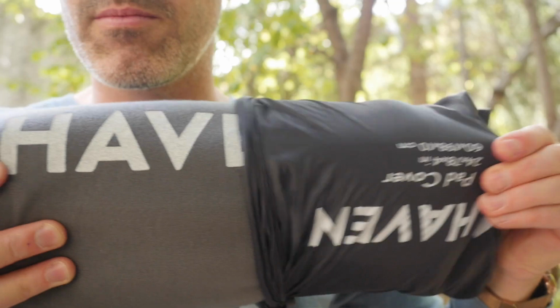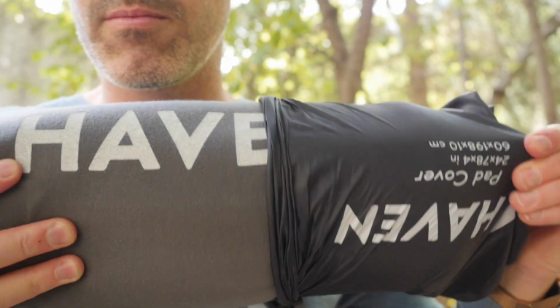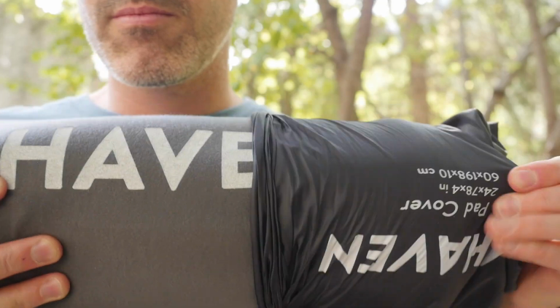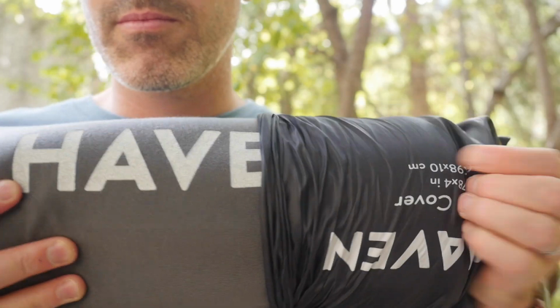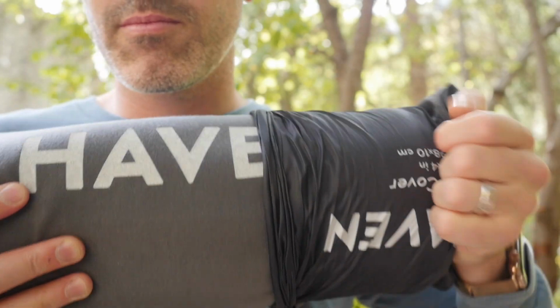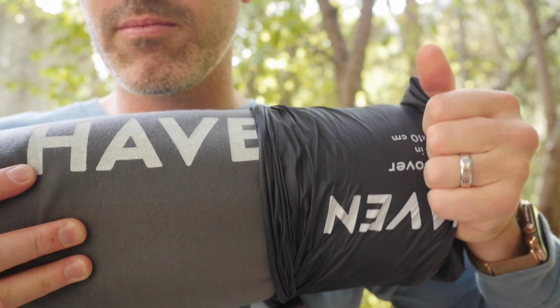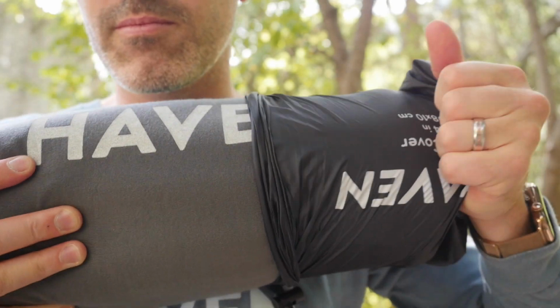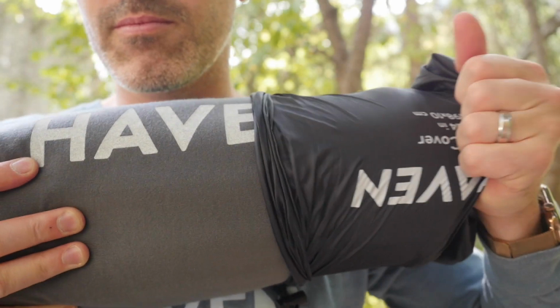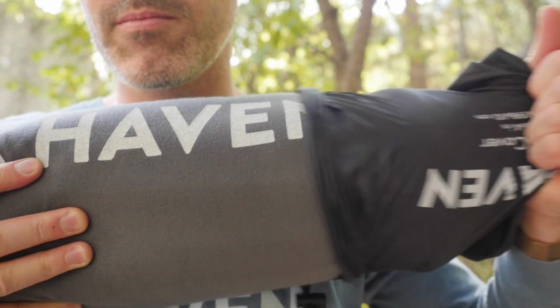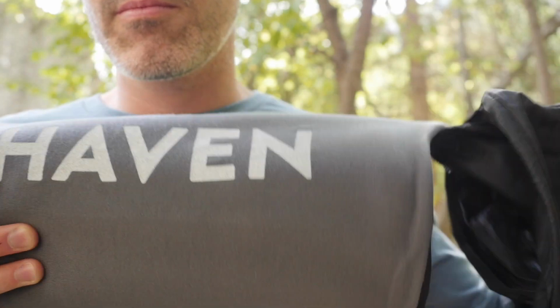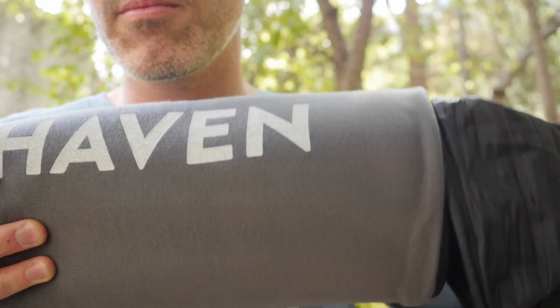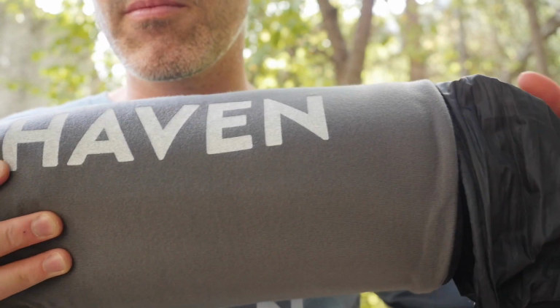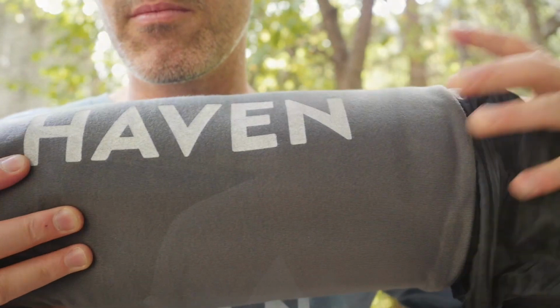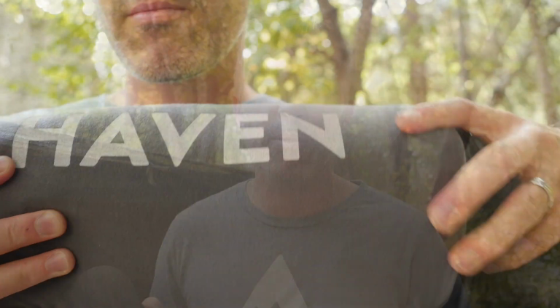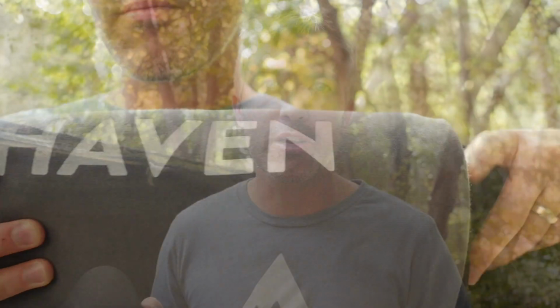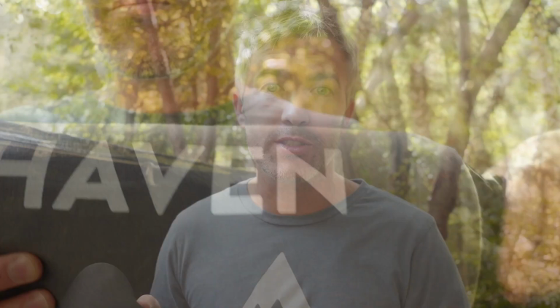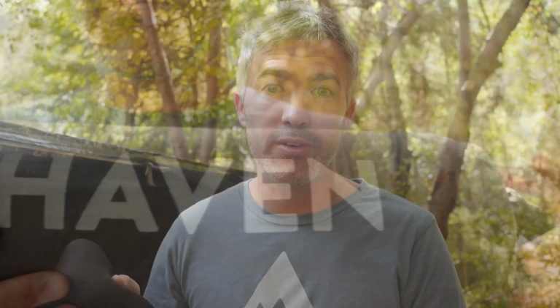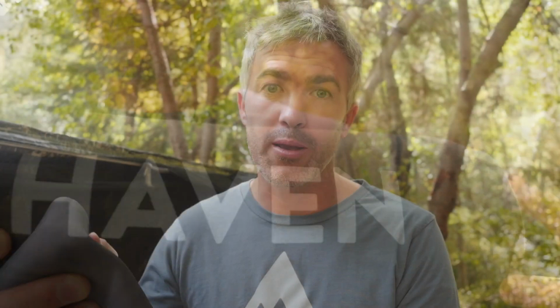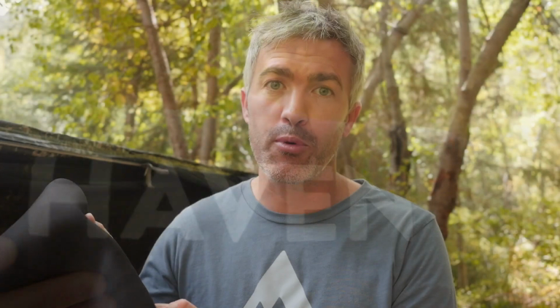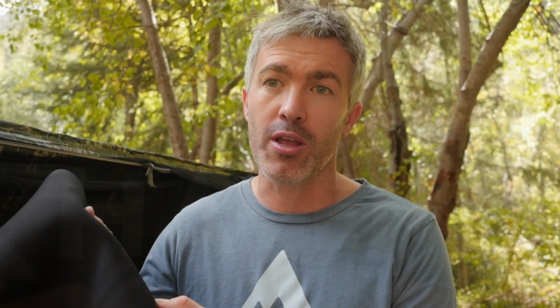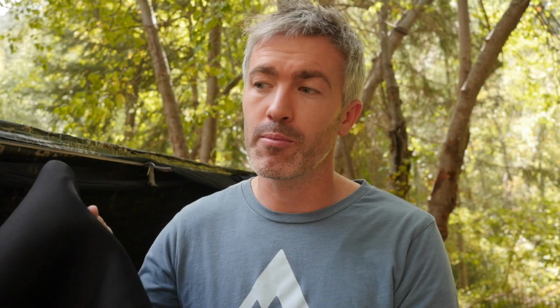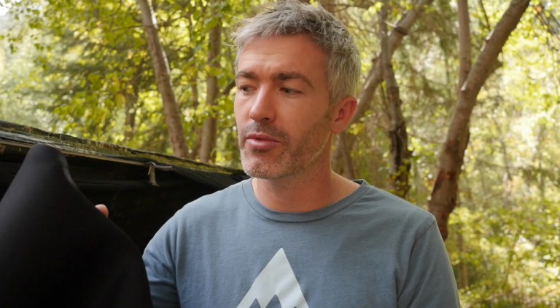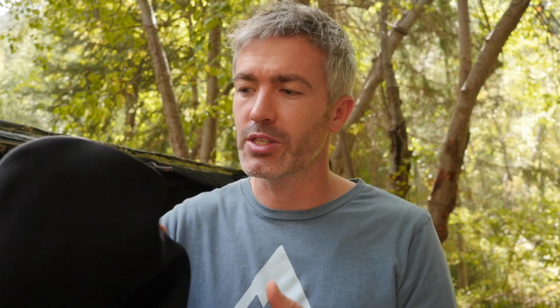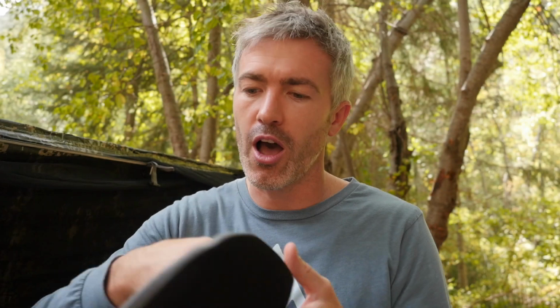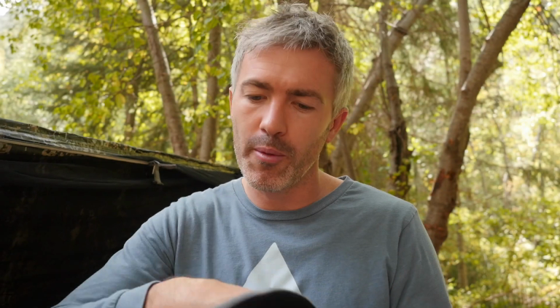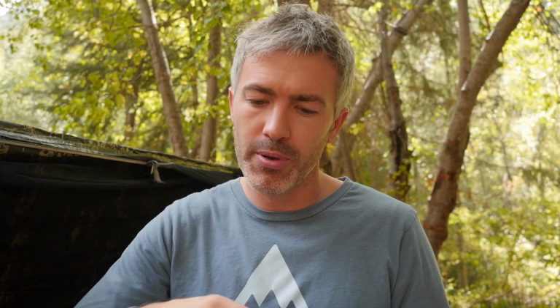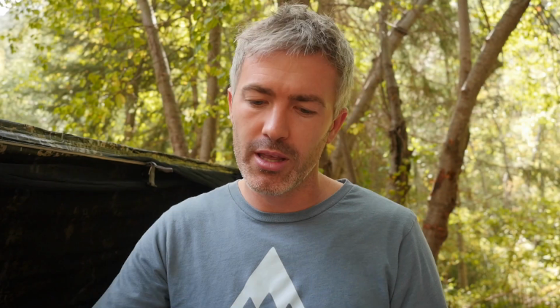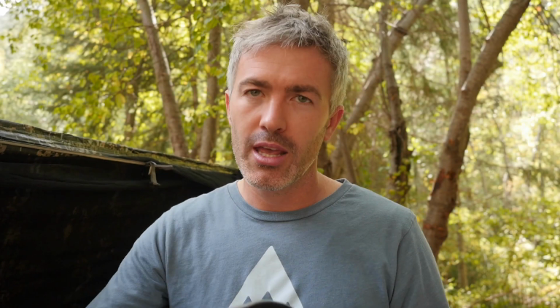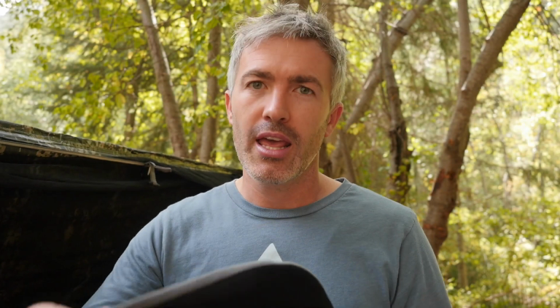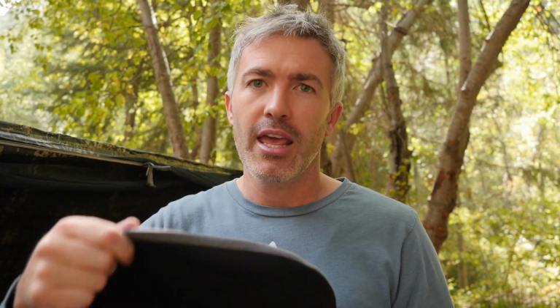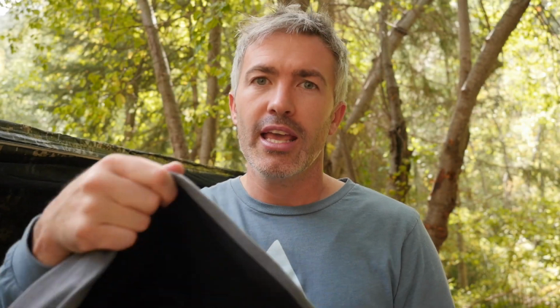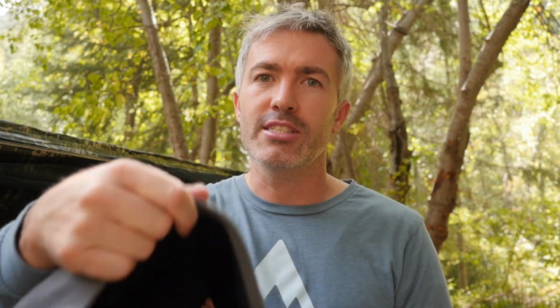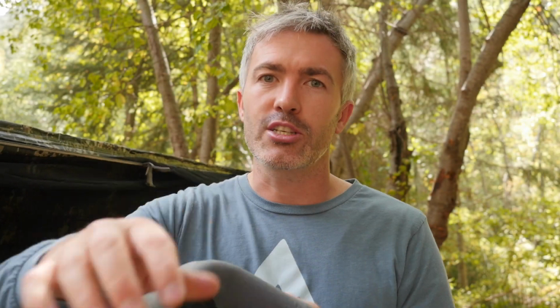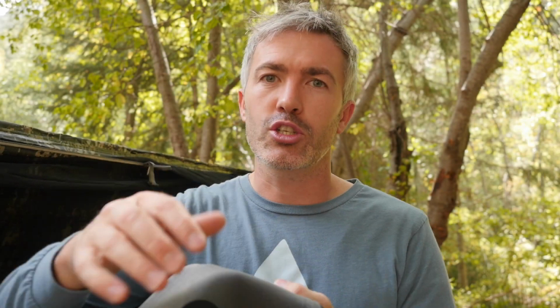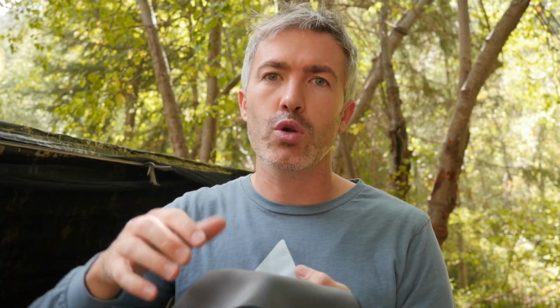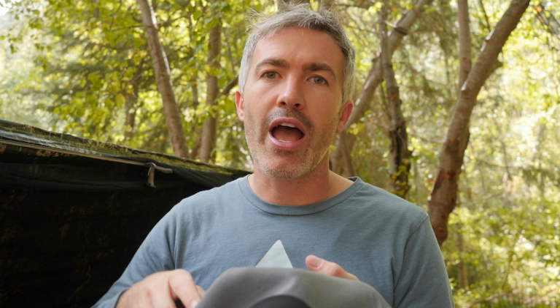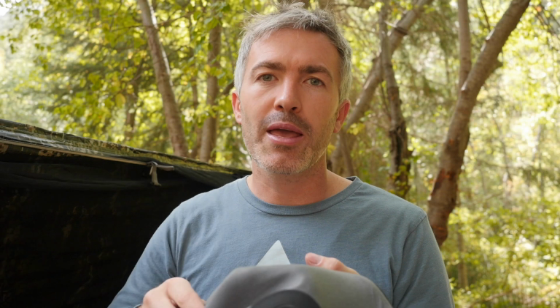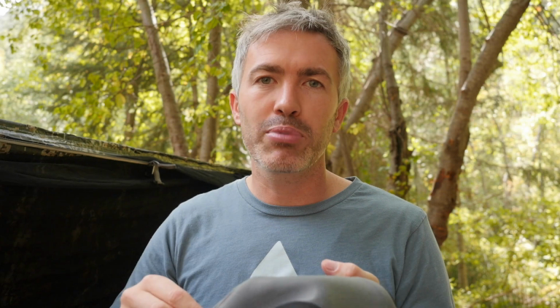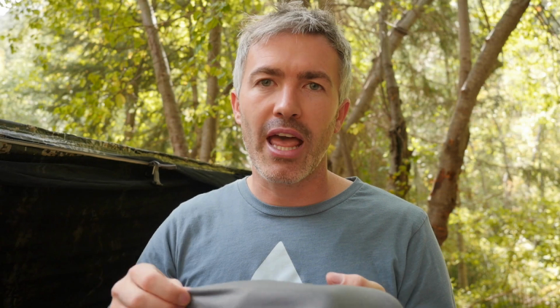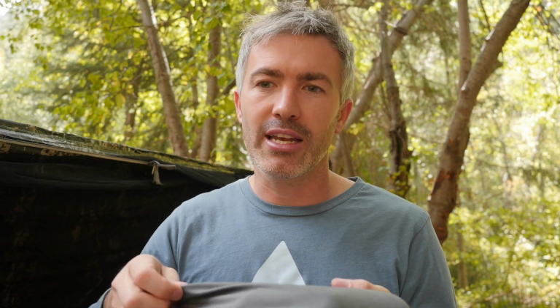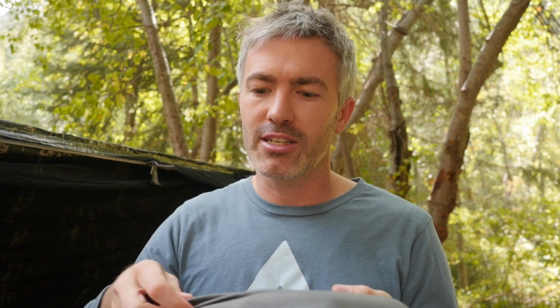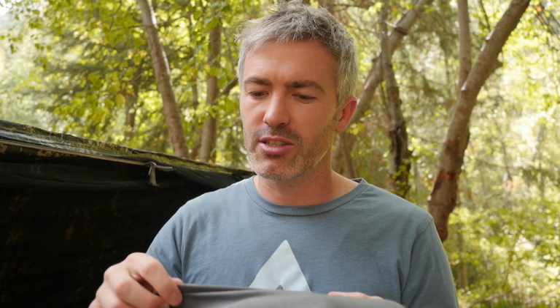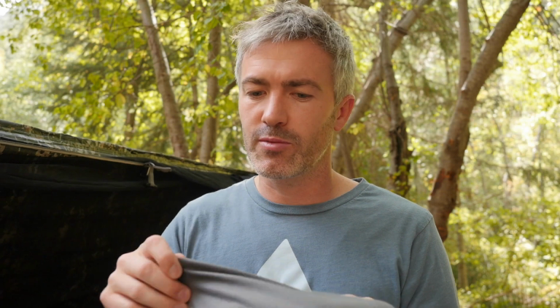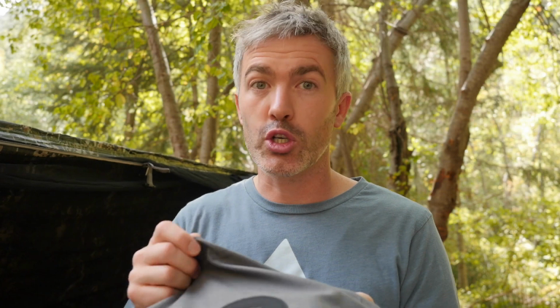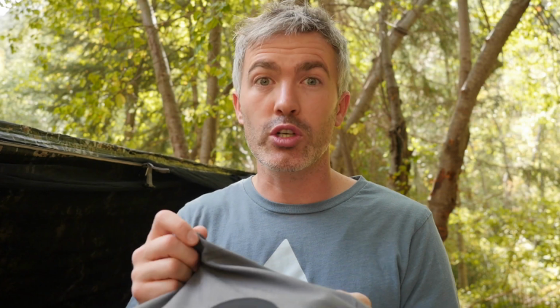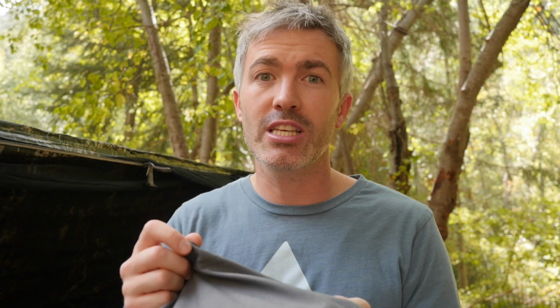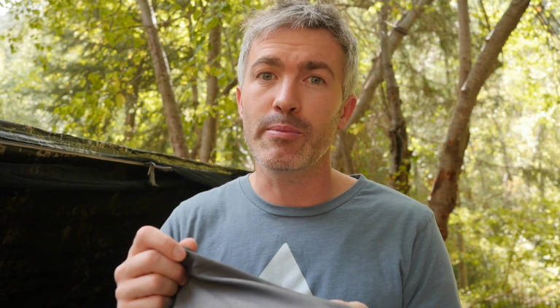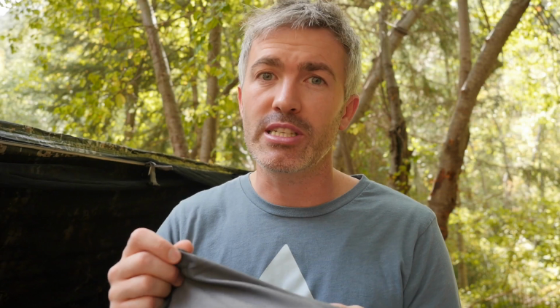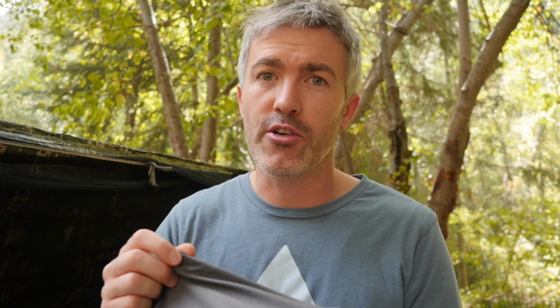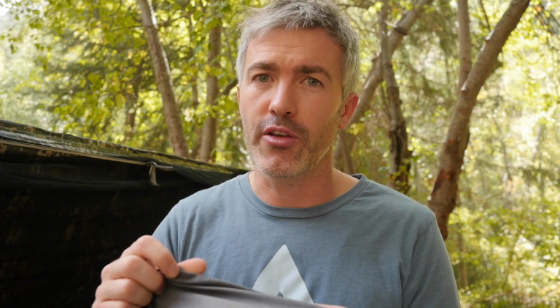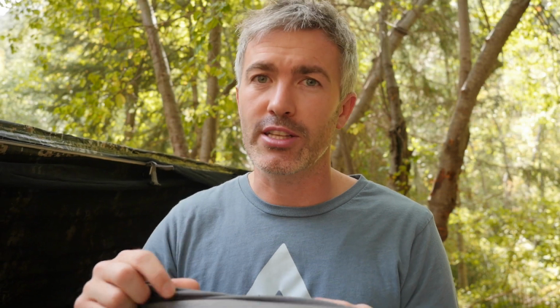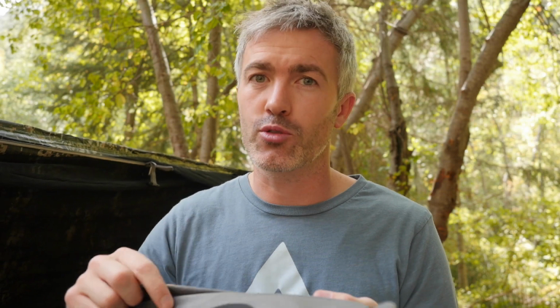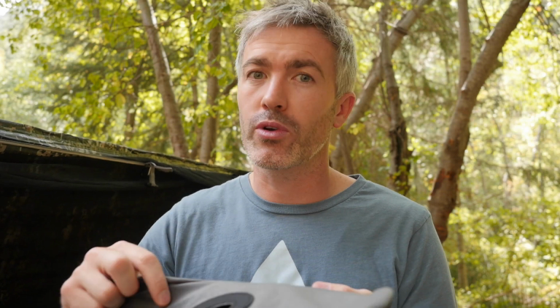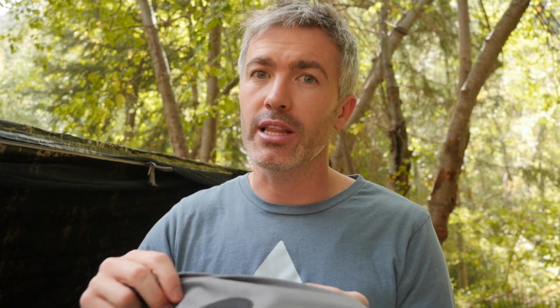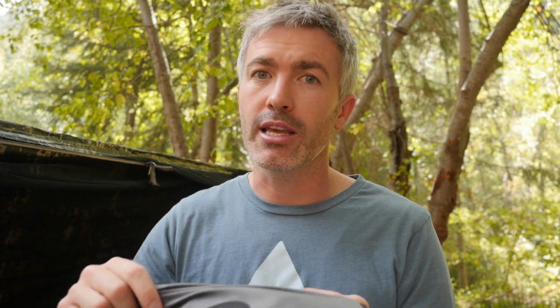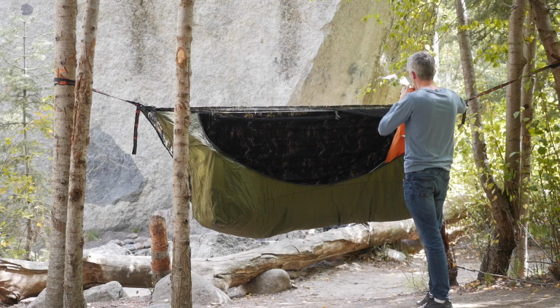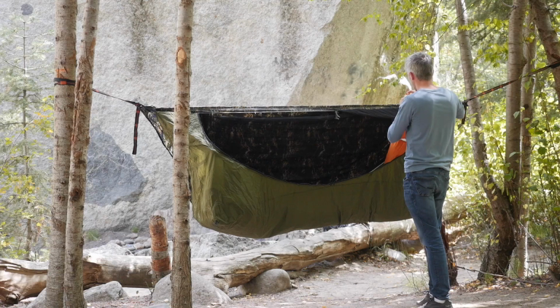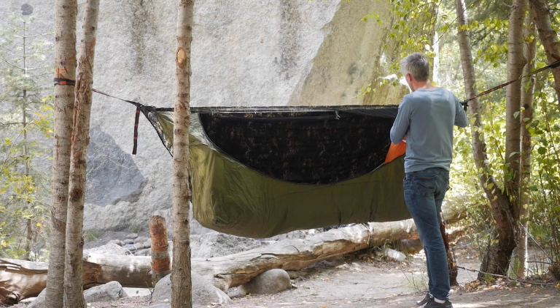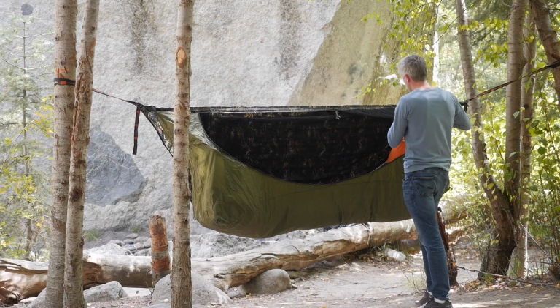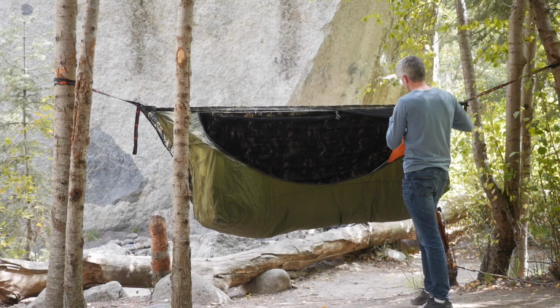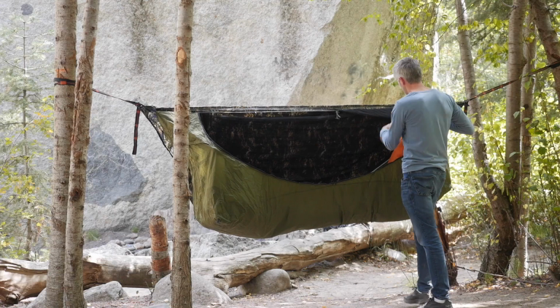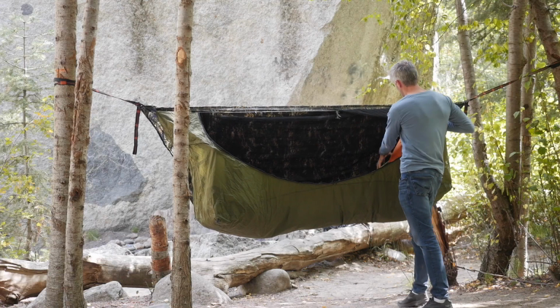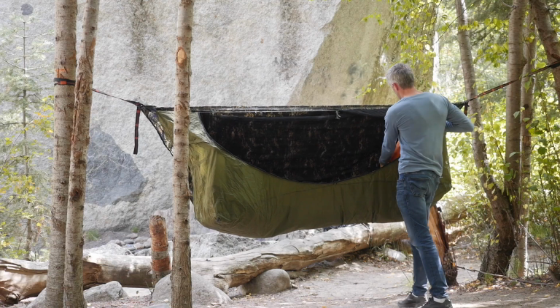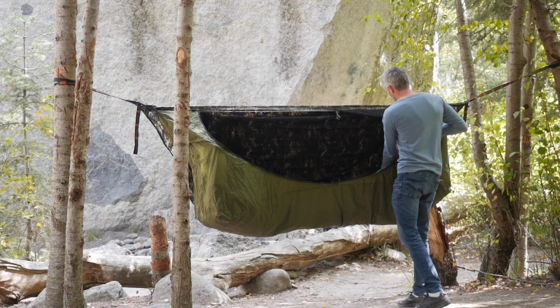The bottom of the pad is two millimeters of neoprene. The top is a tri-blend jersey material that's really comfortable and stretchy.